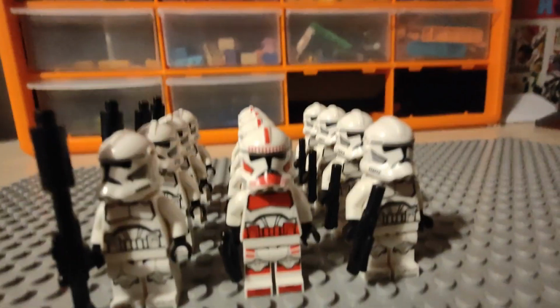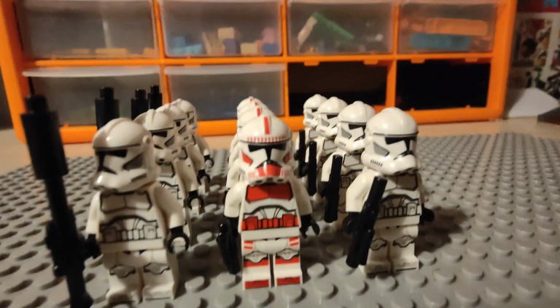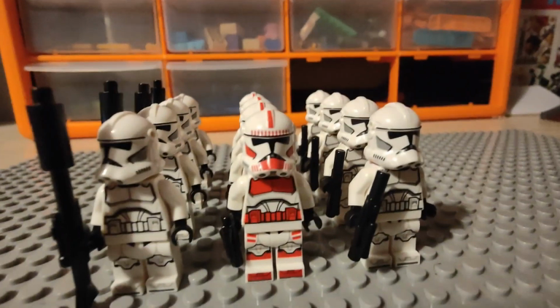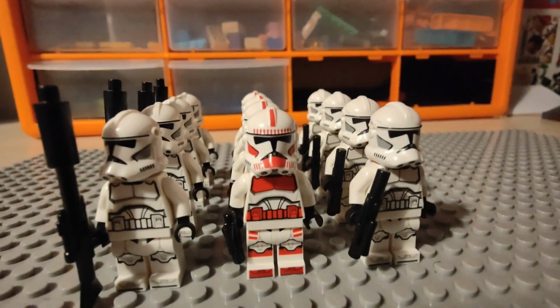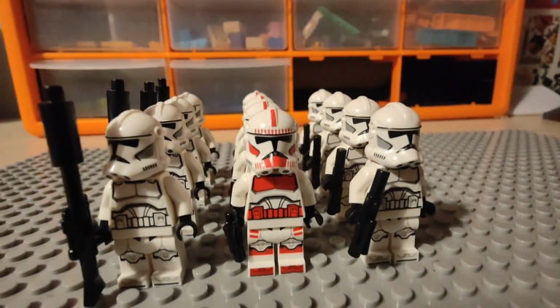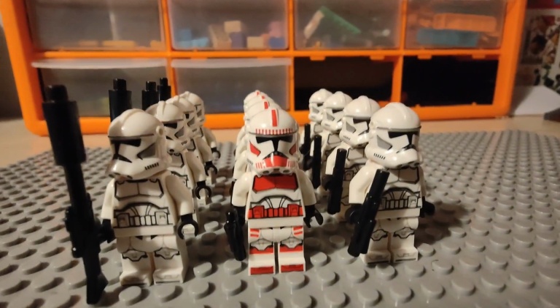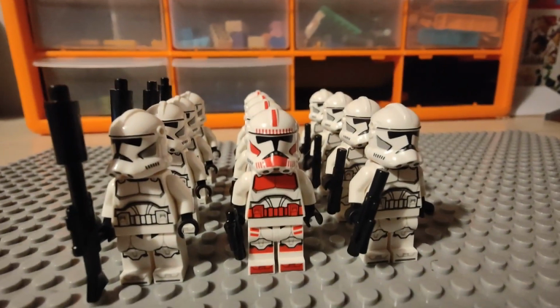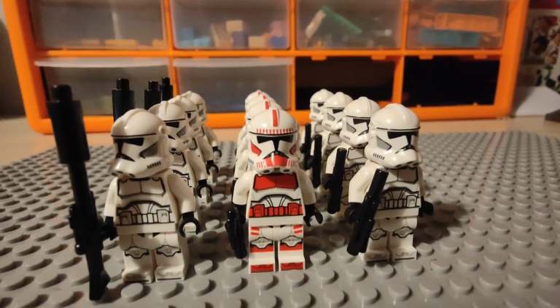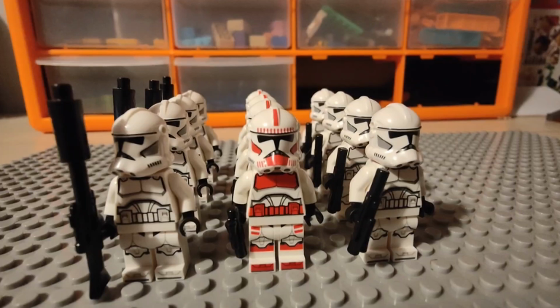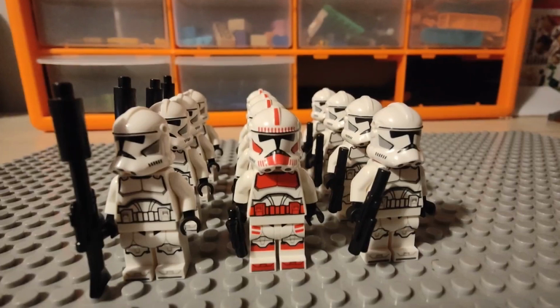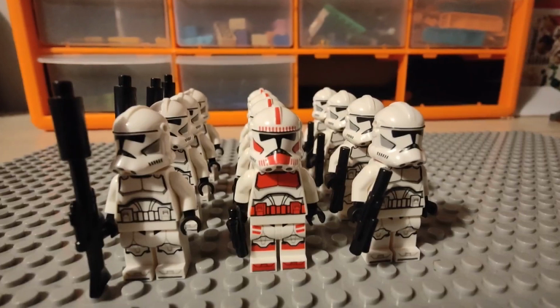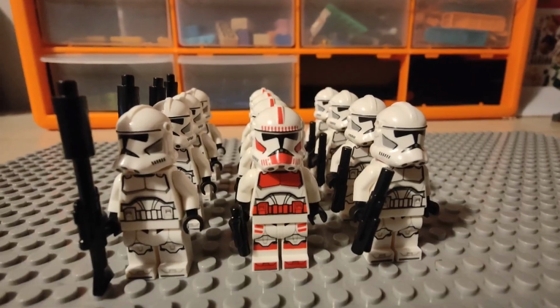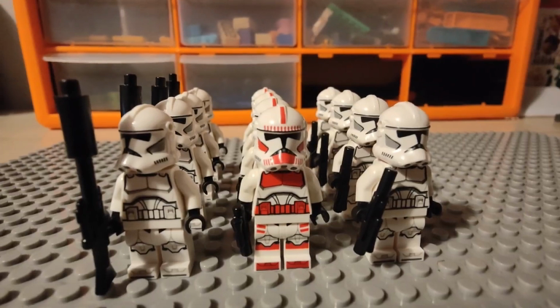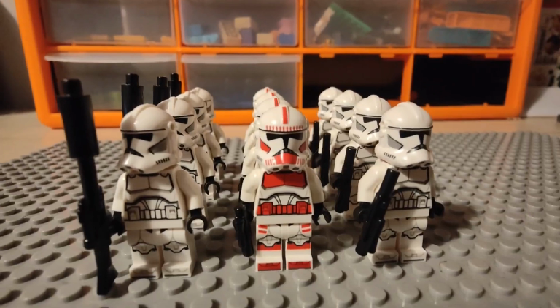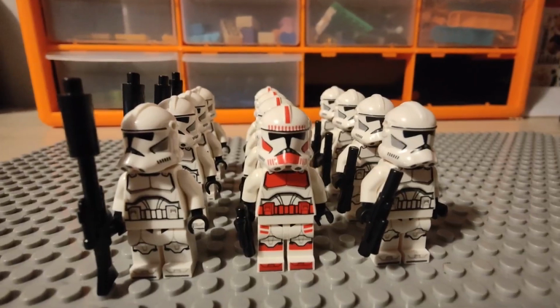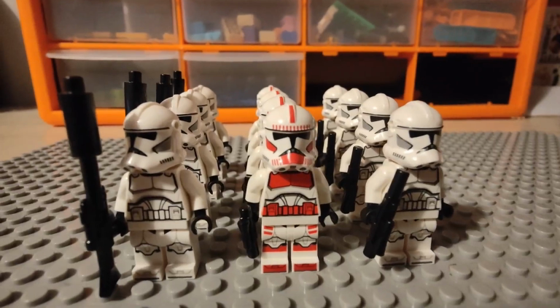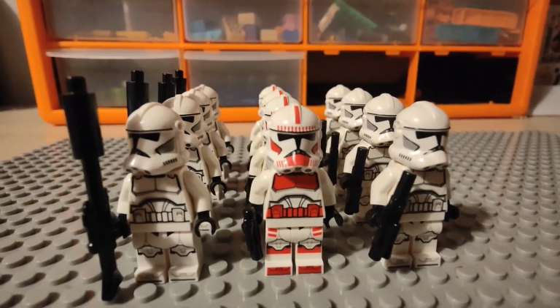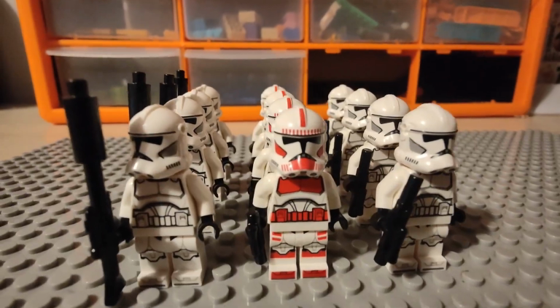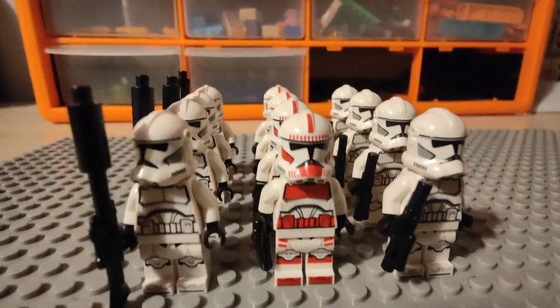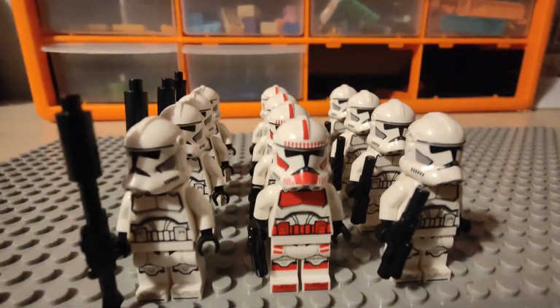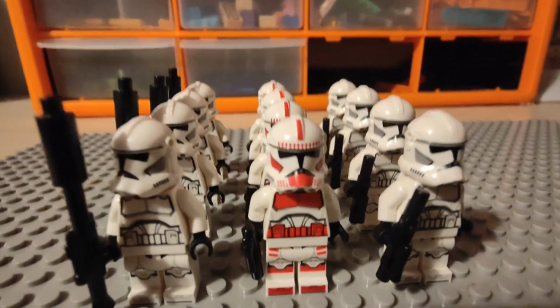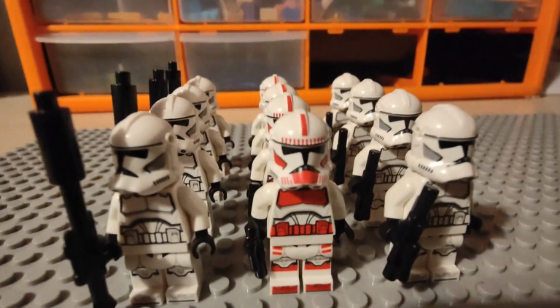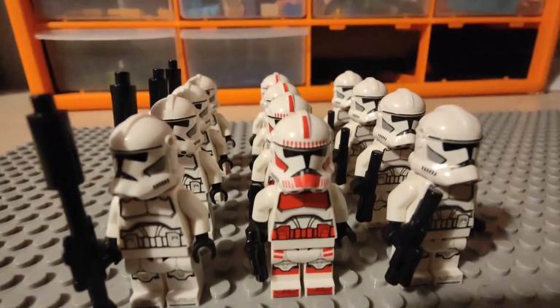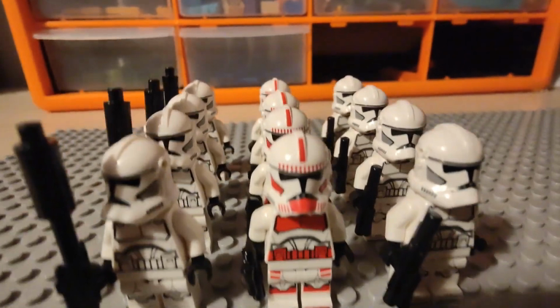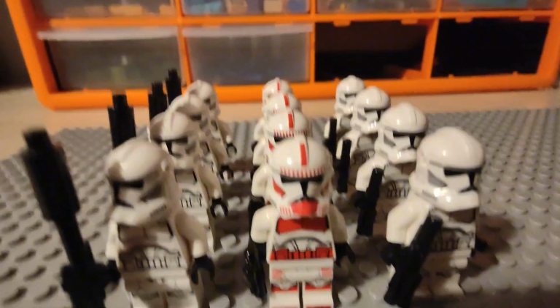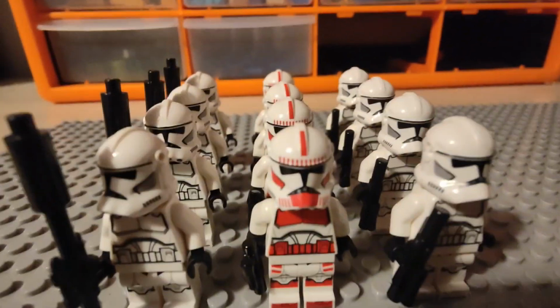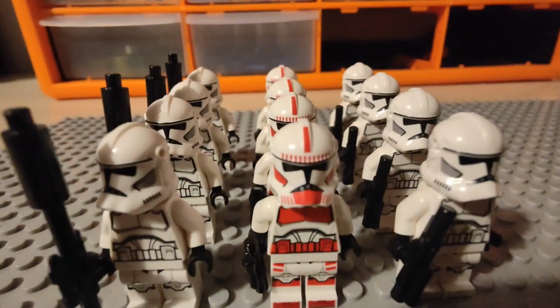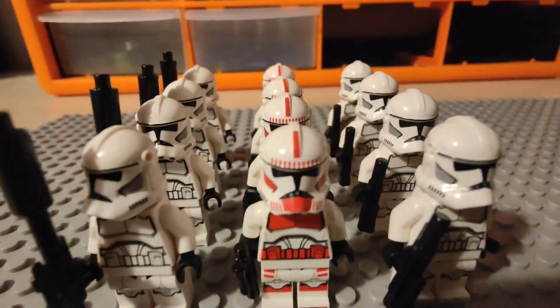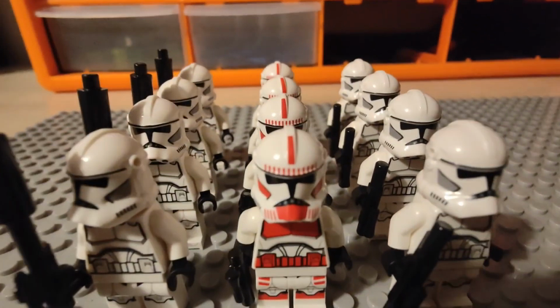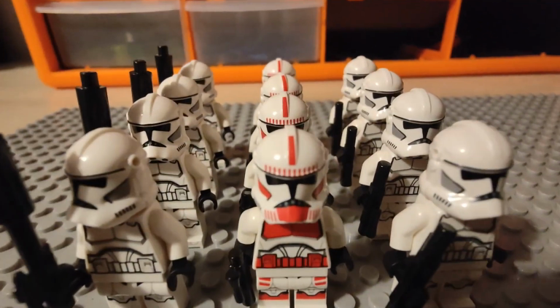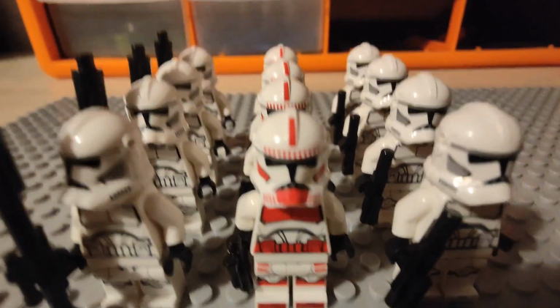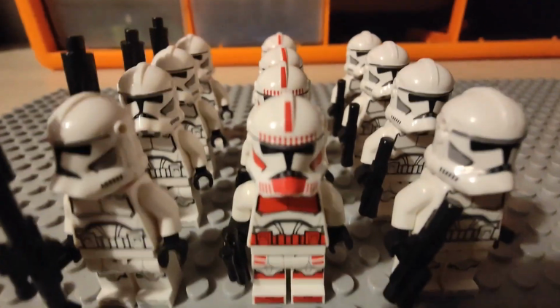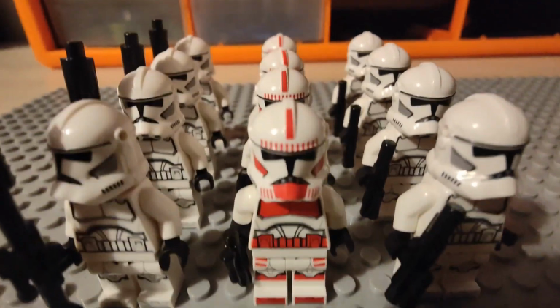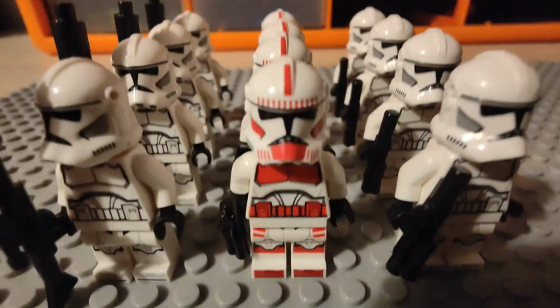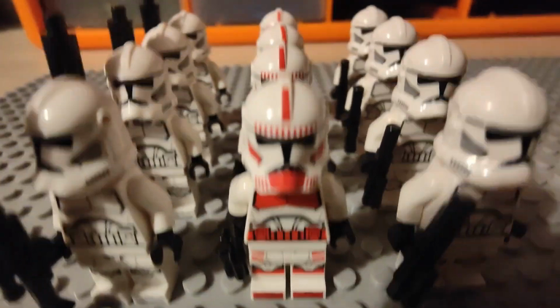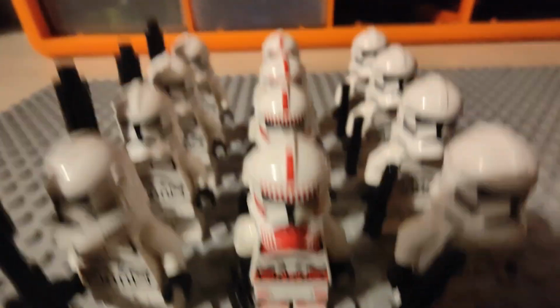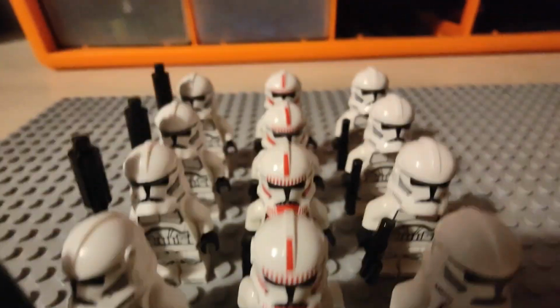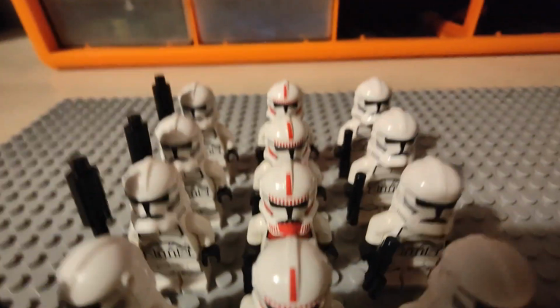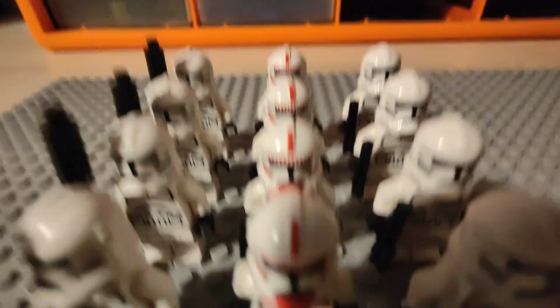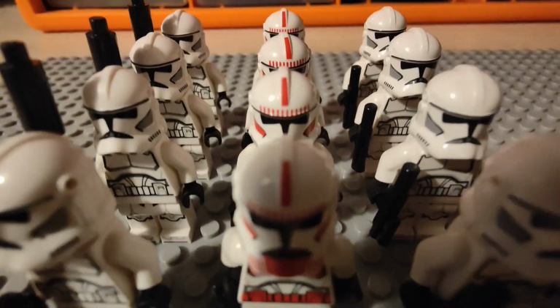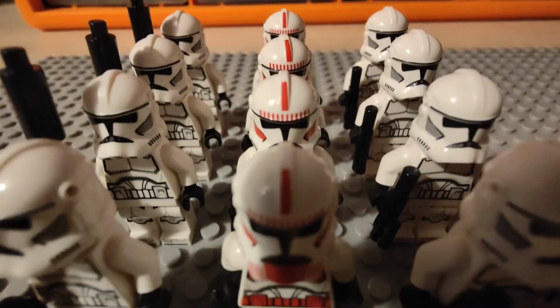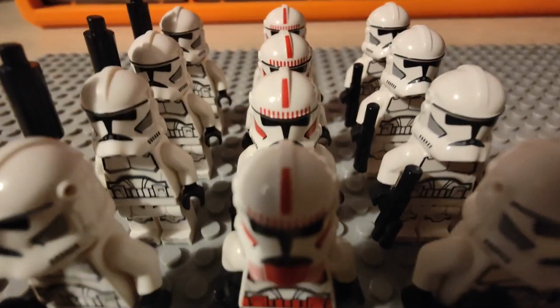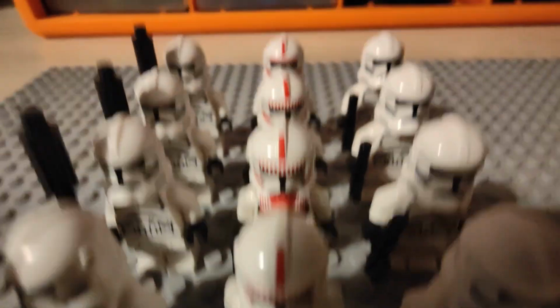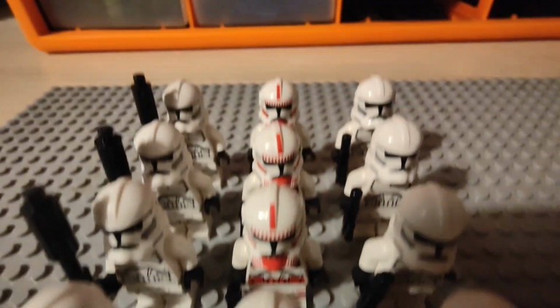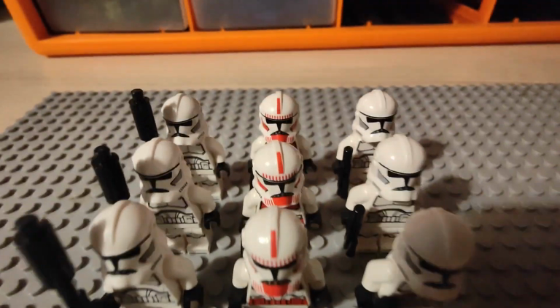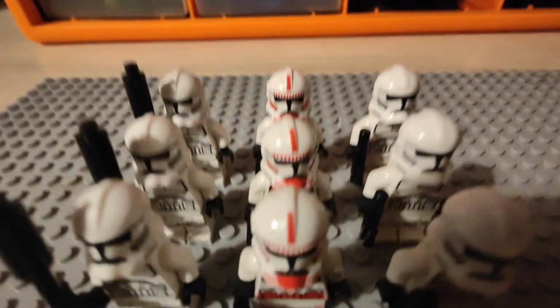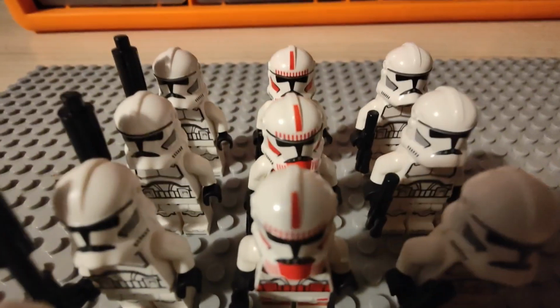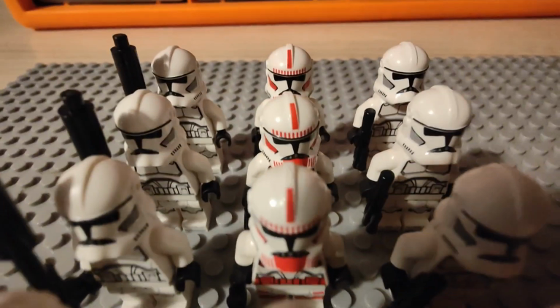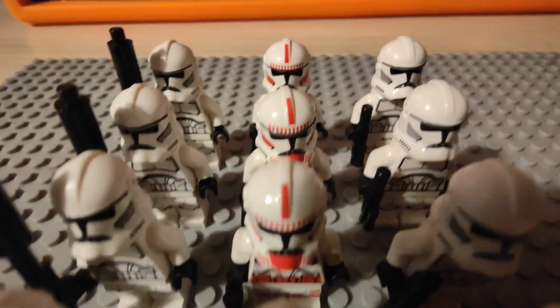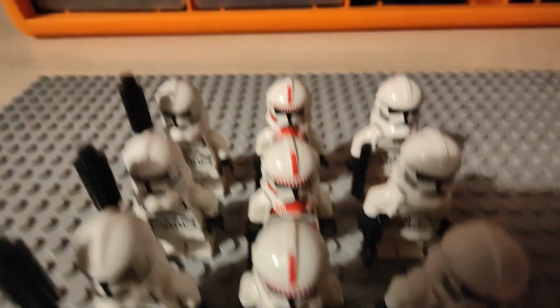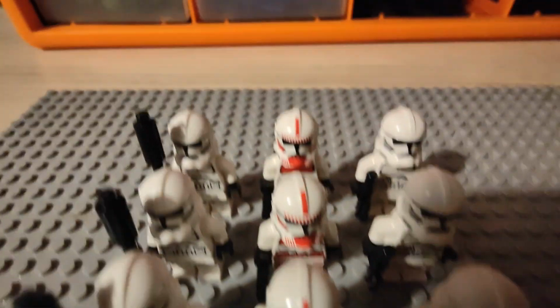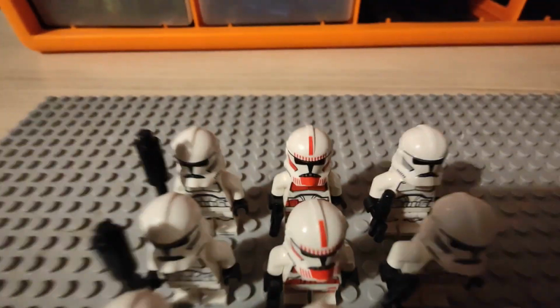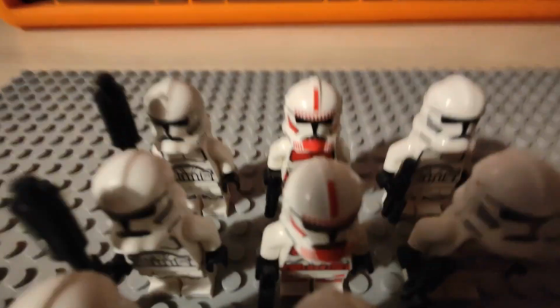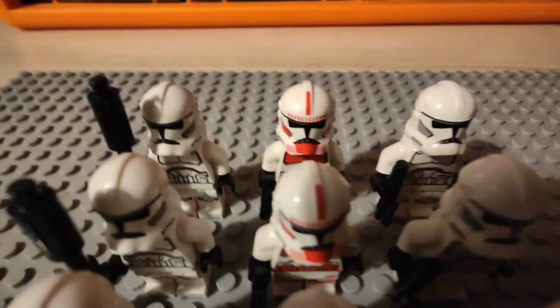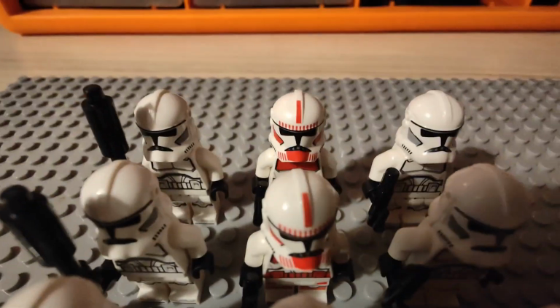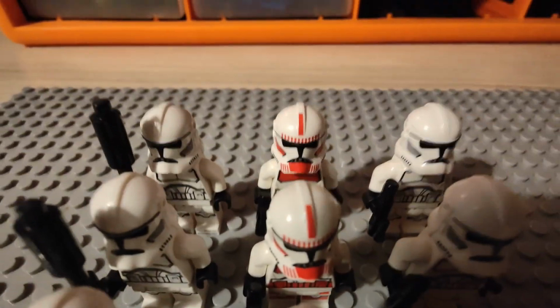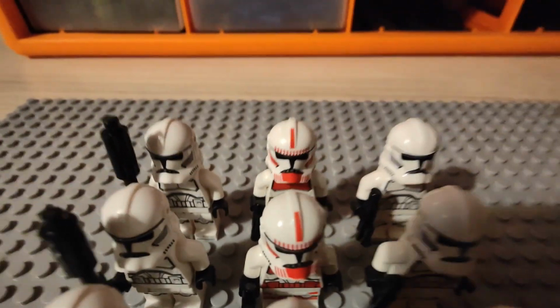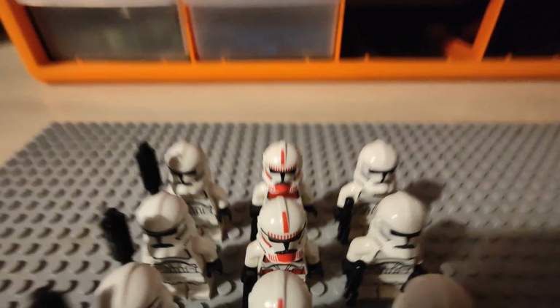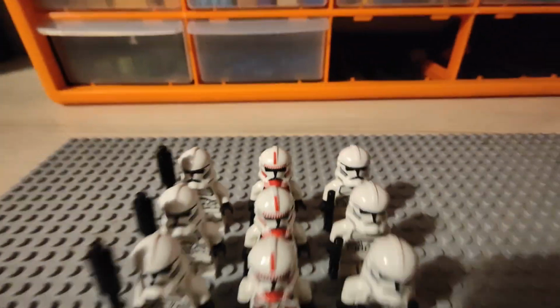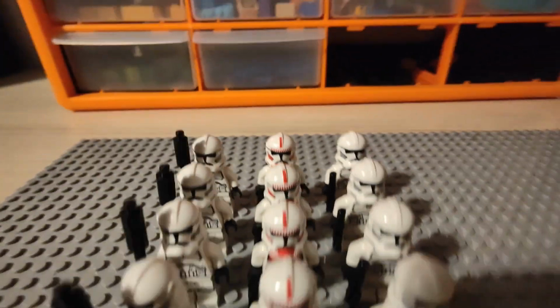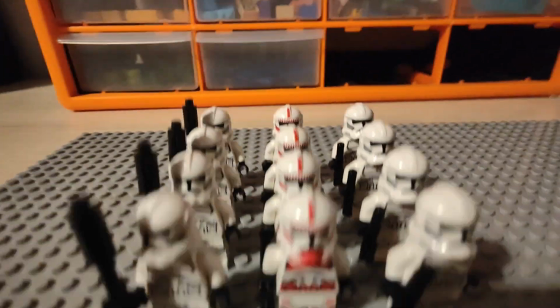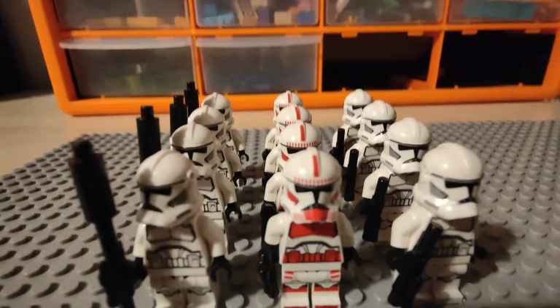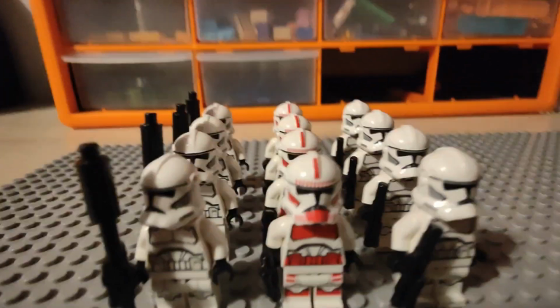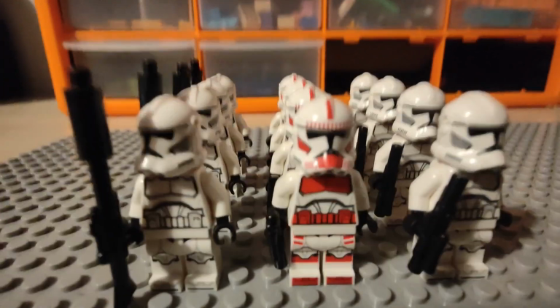And then these guys — these are from the most recent battle pack. It's pretty cool, but again they have helmet holes. I have around four of them.